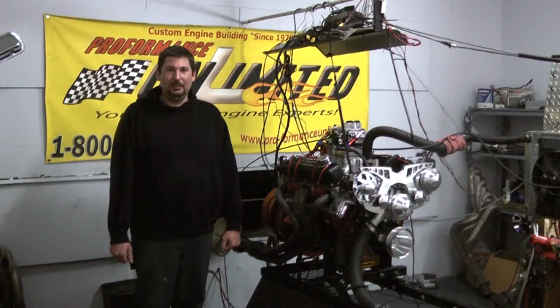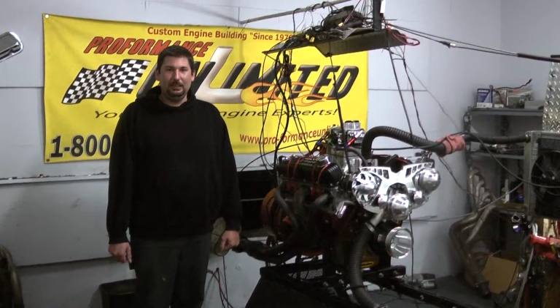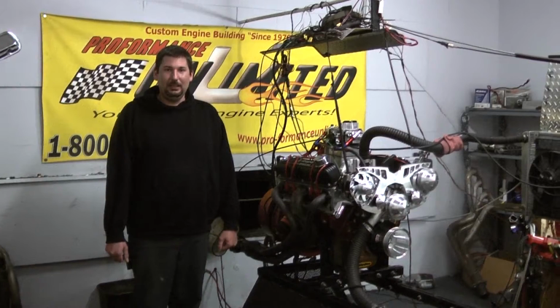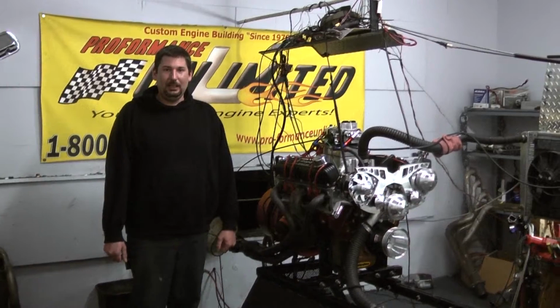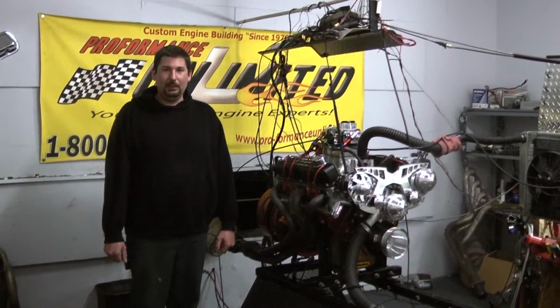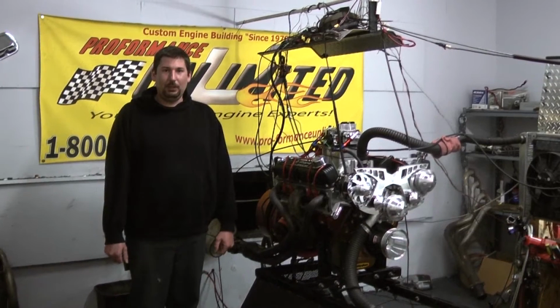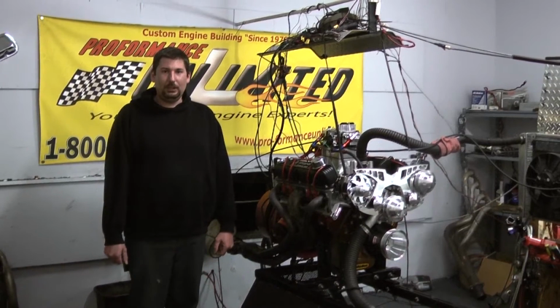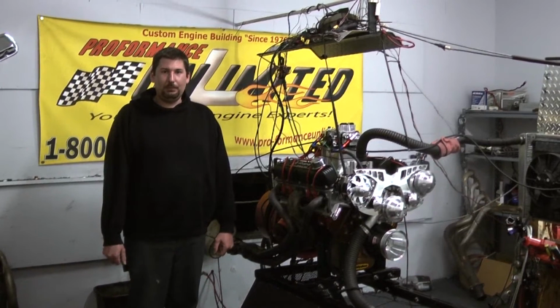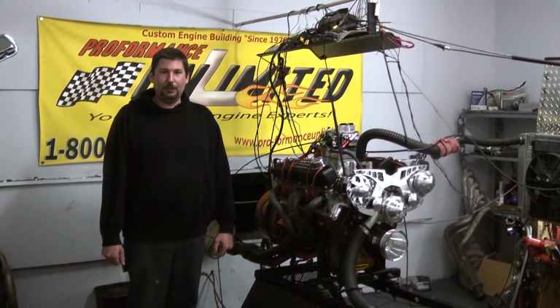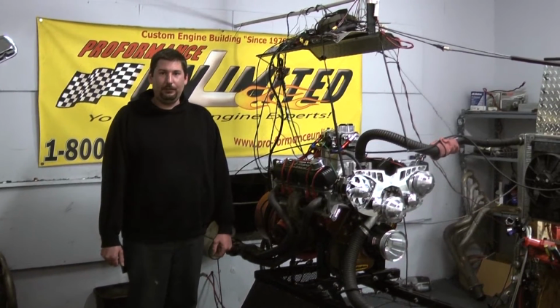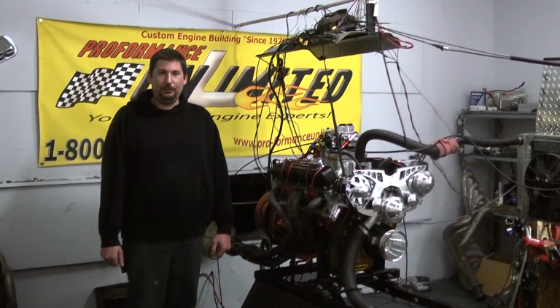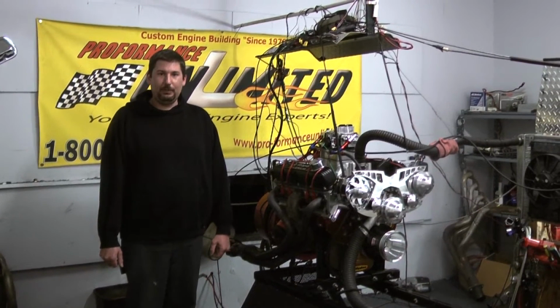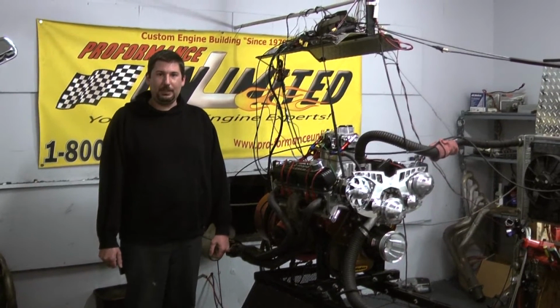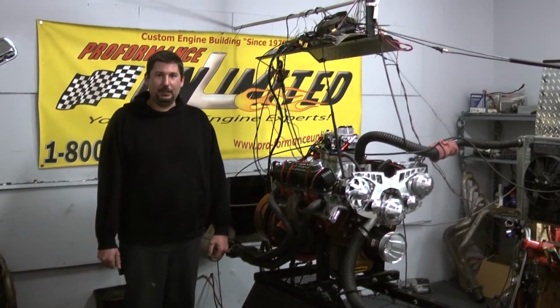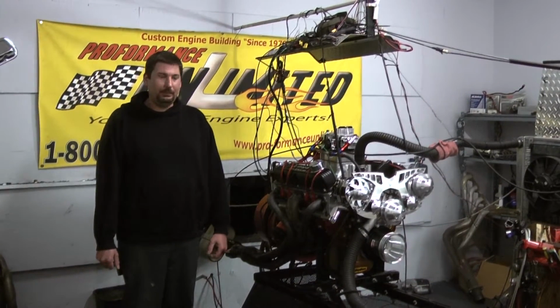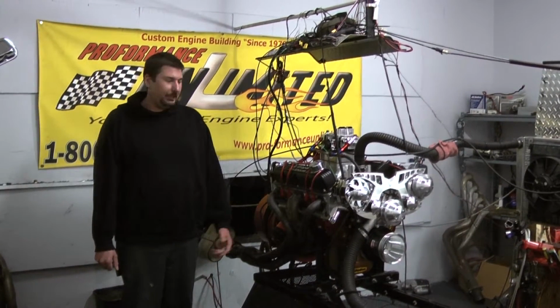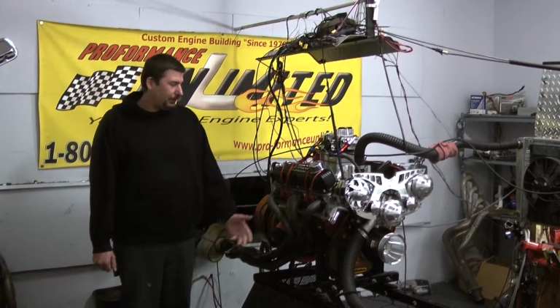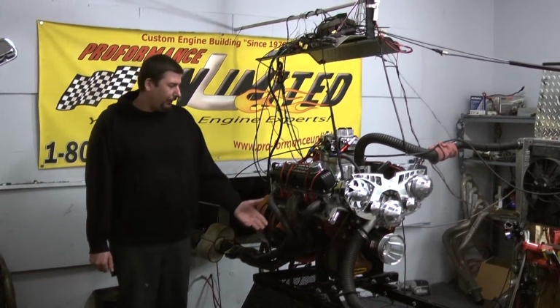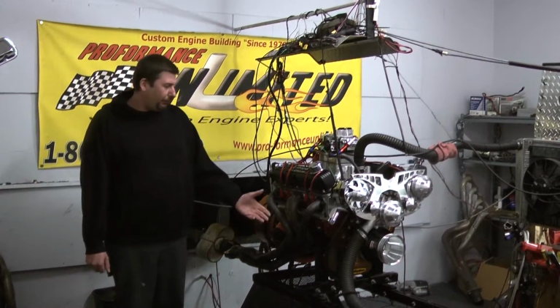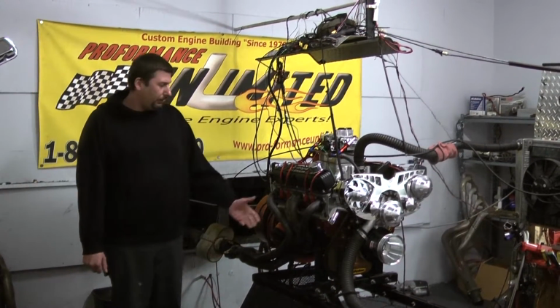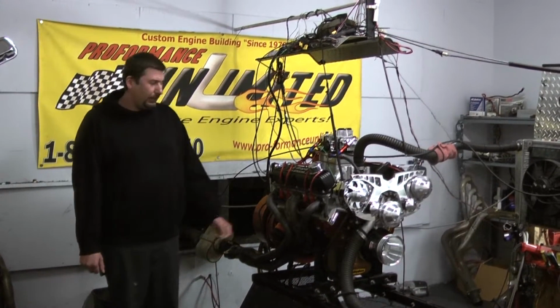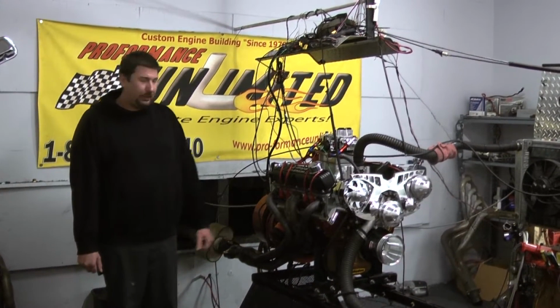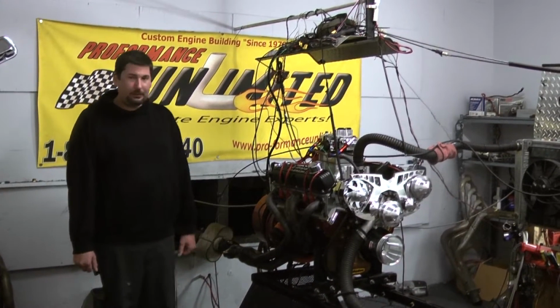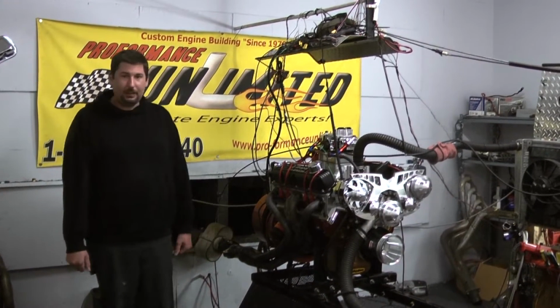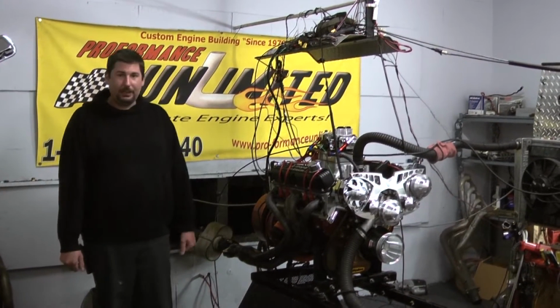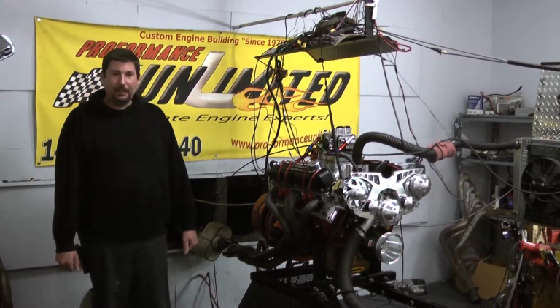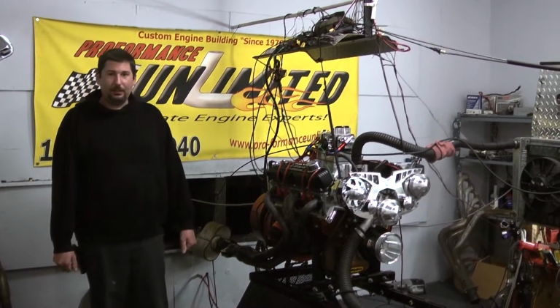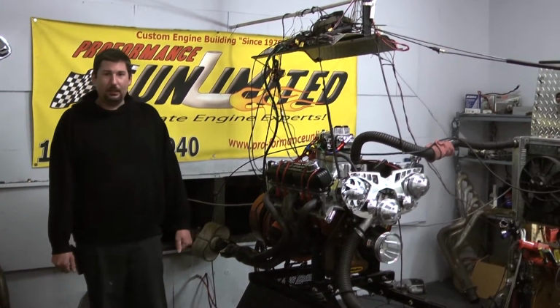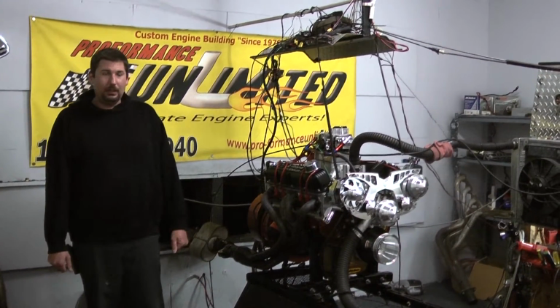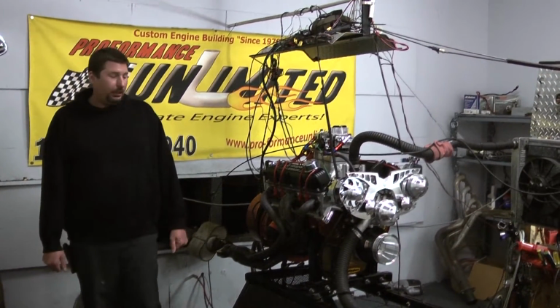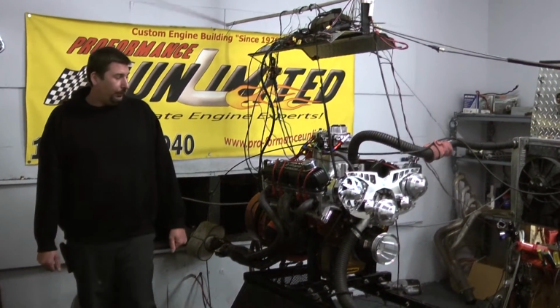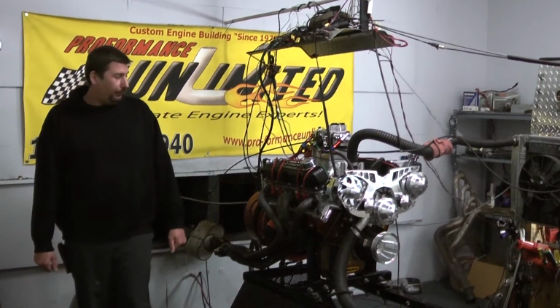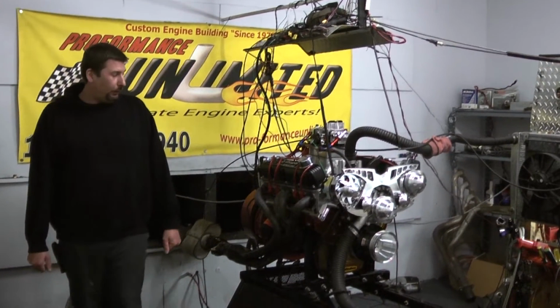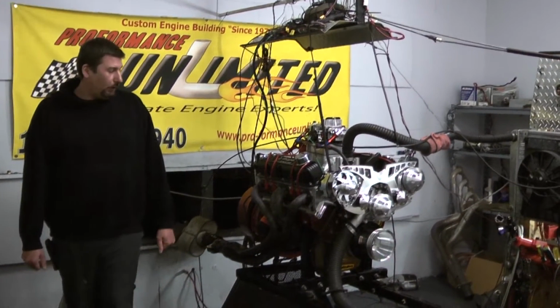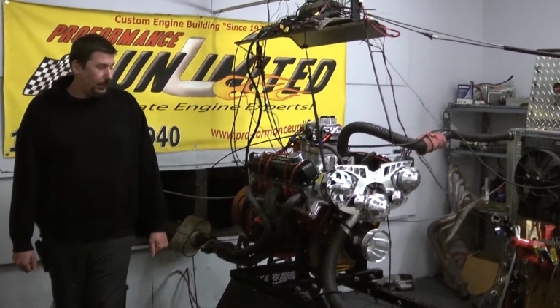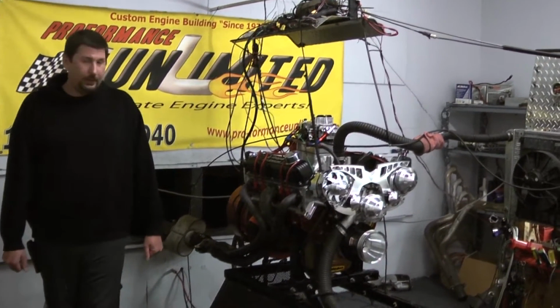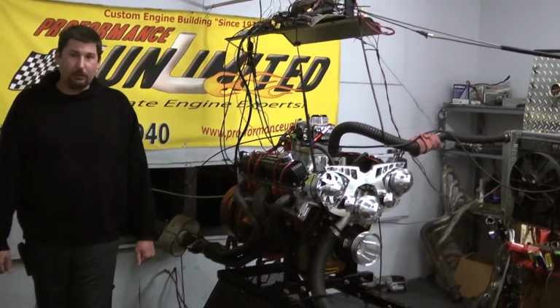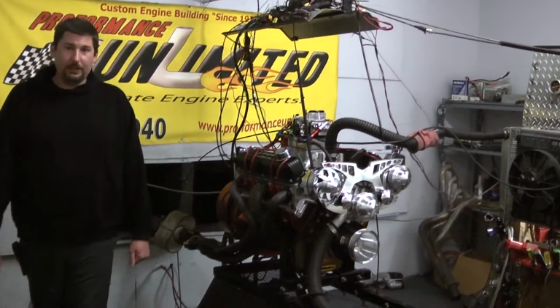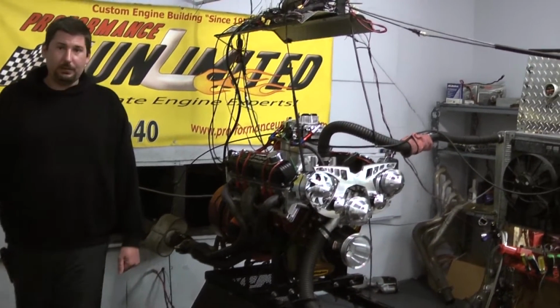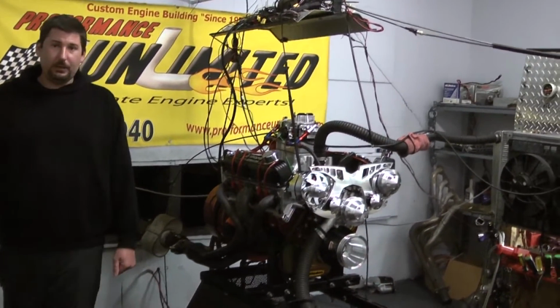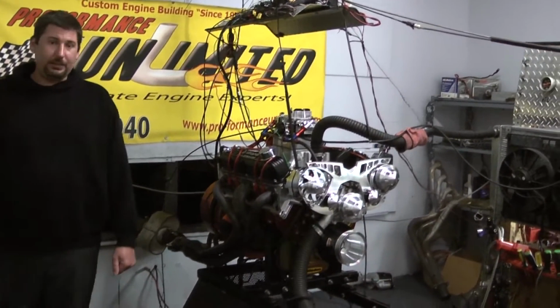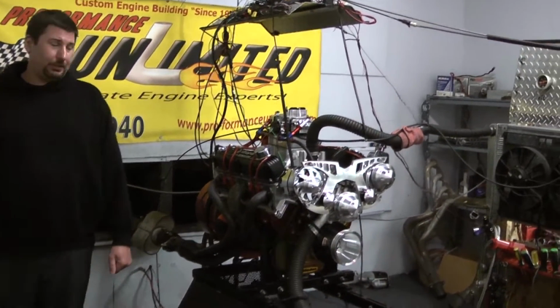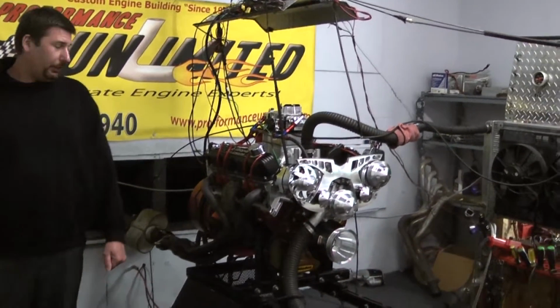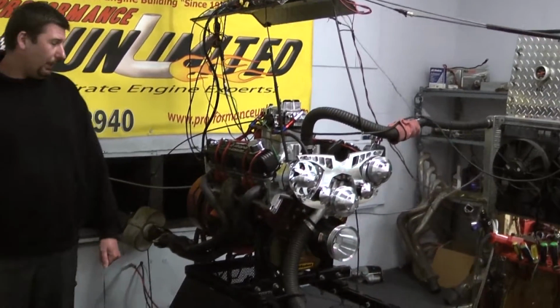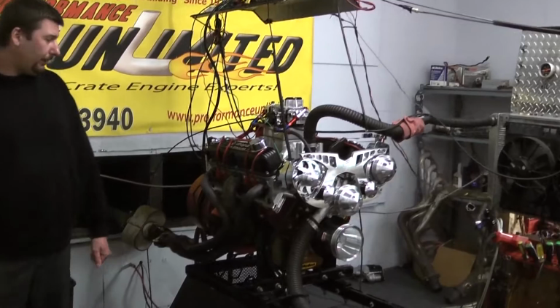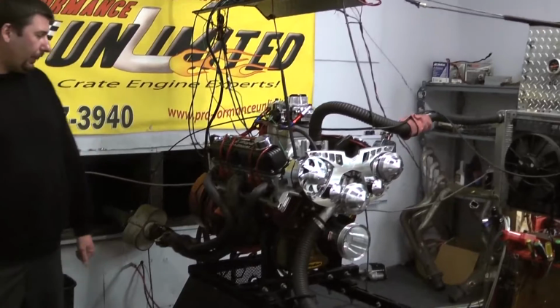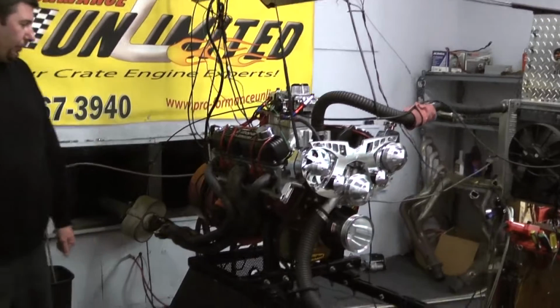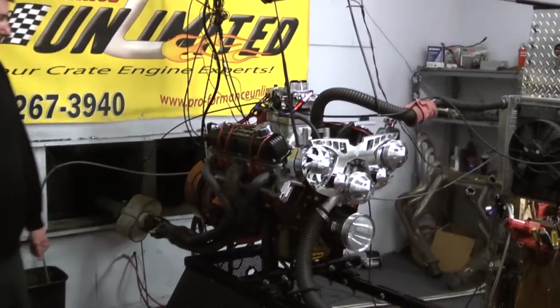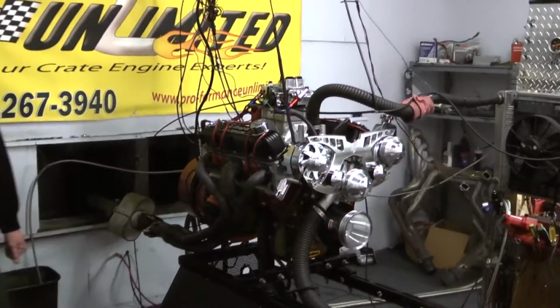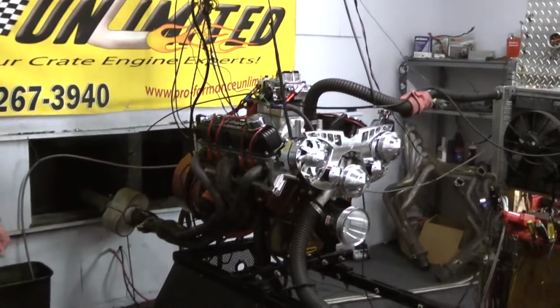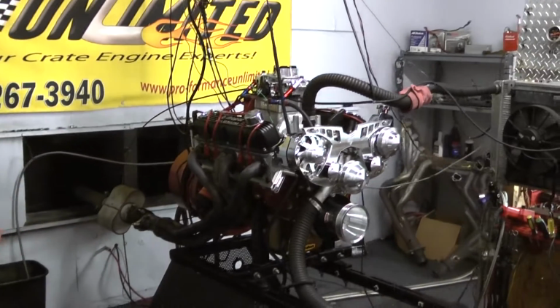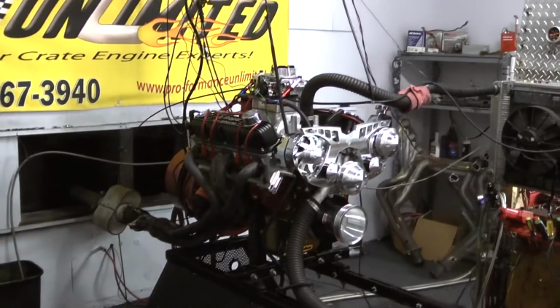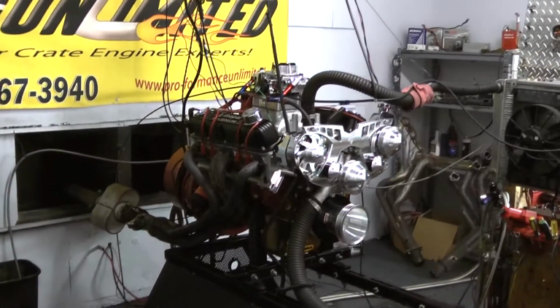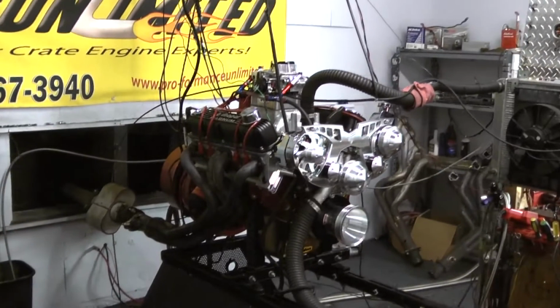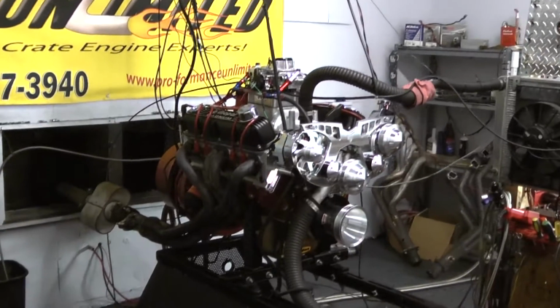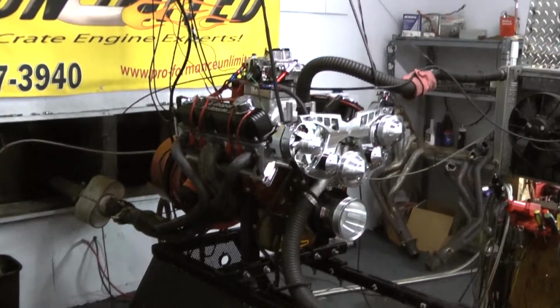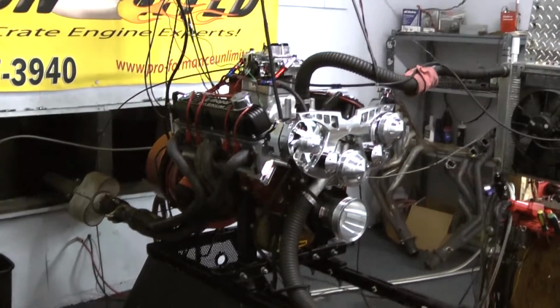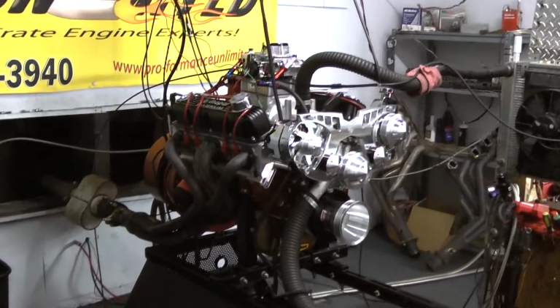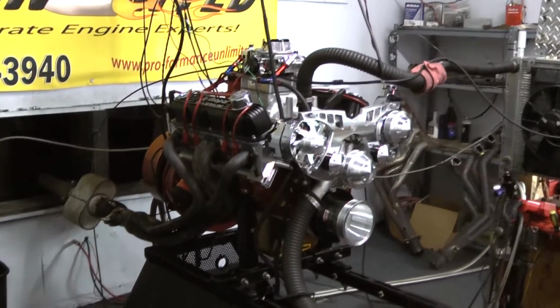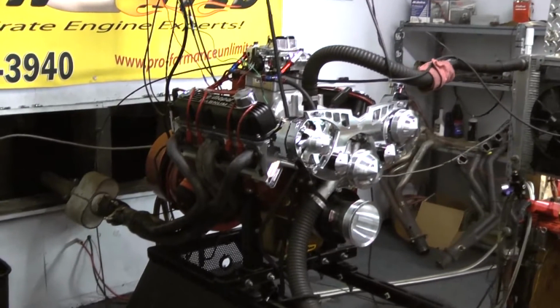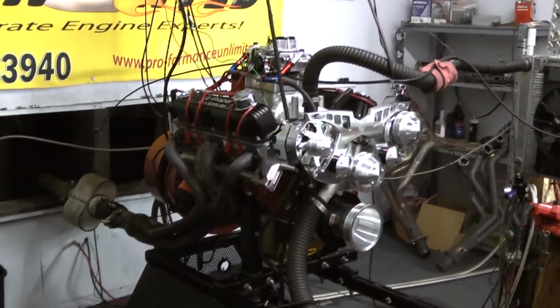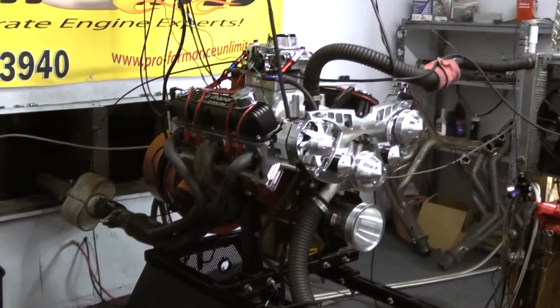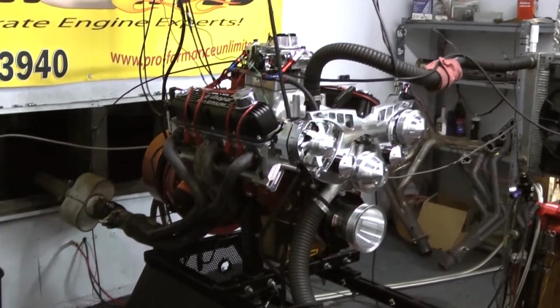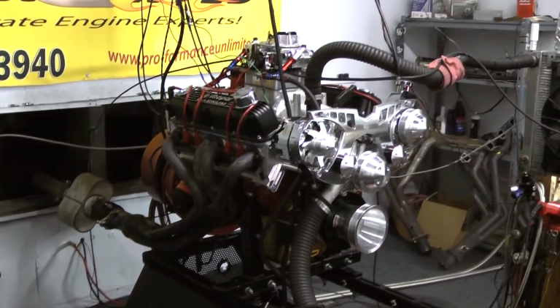Hi, welcome to Proformance Unlimited. Today we have our 408 Chrysler engine combination for the United States. This thing came out absolutely sweet.